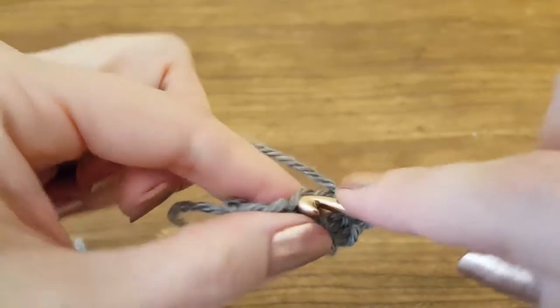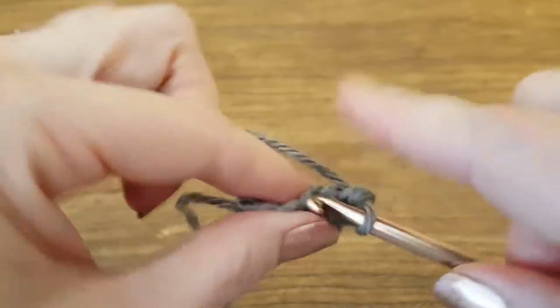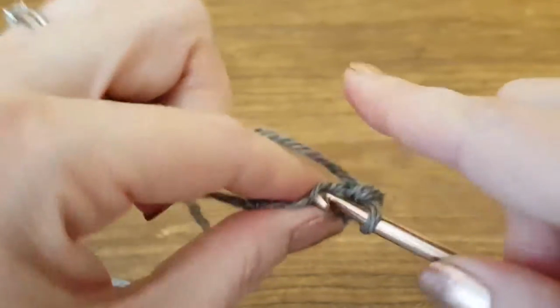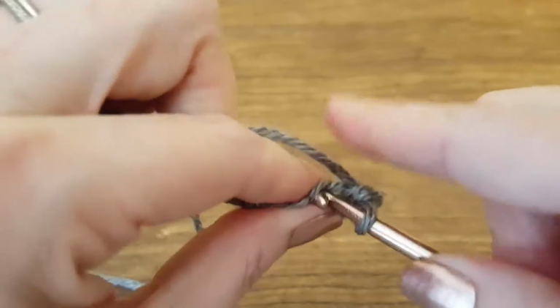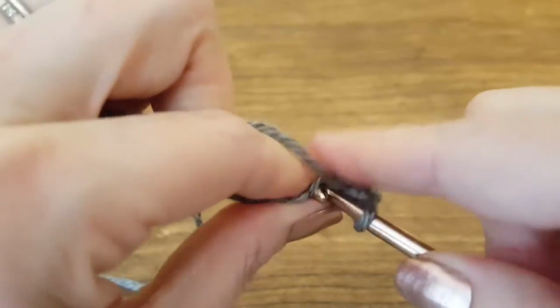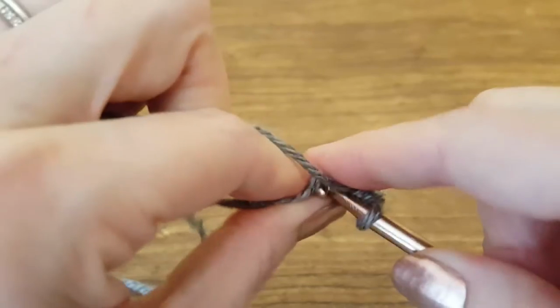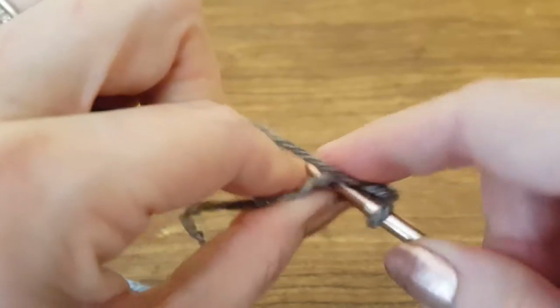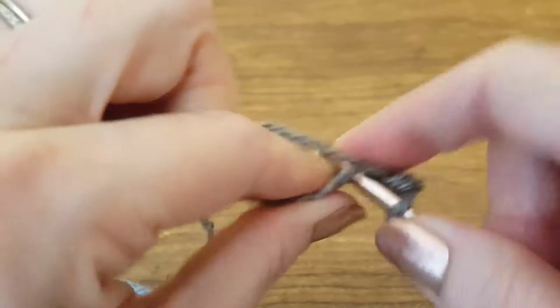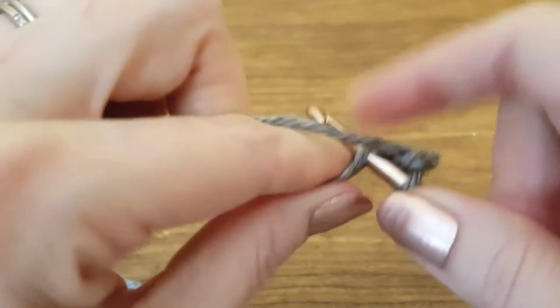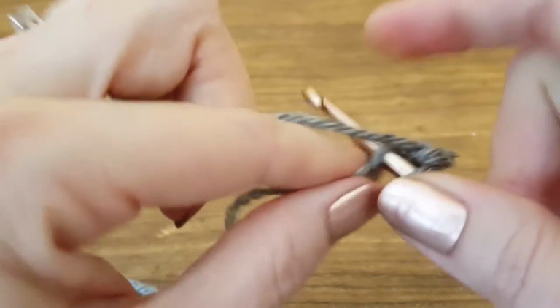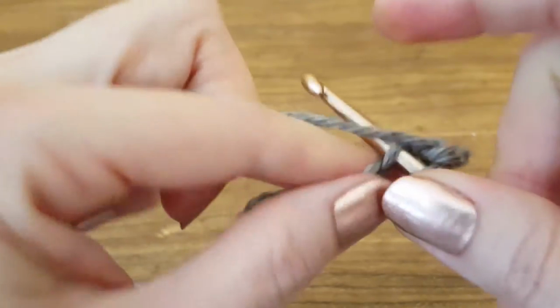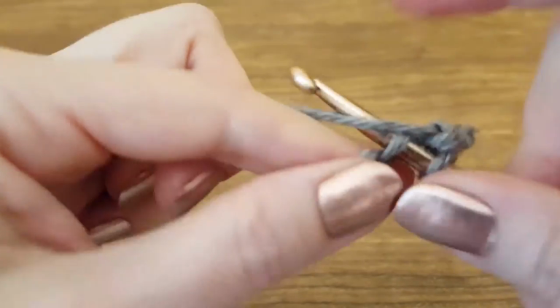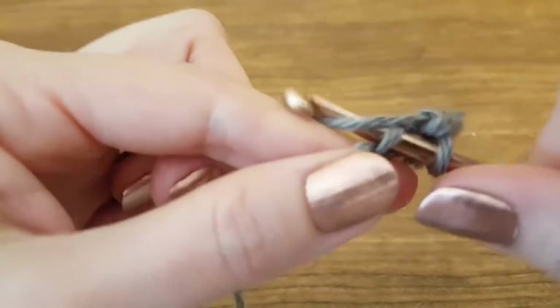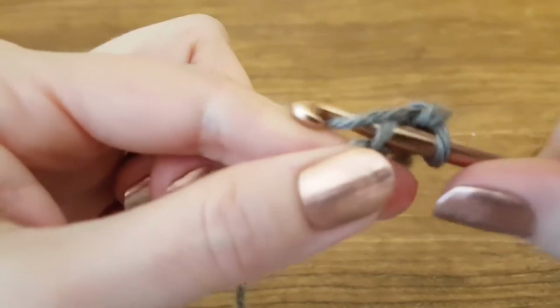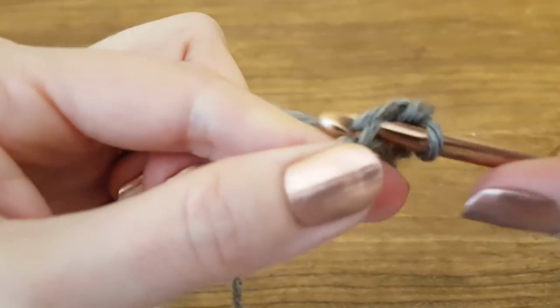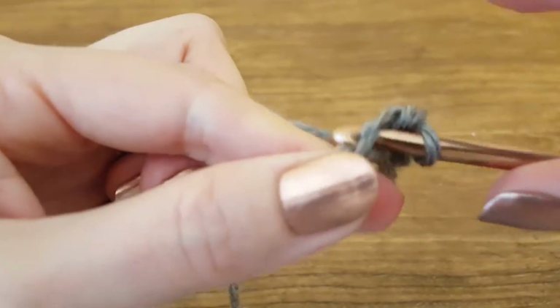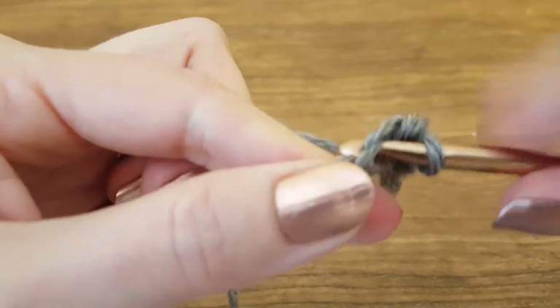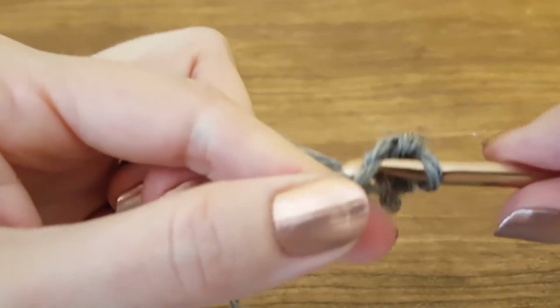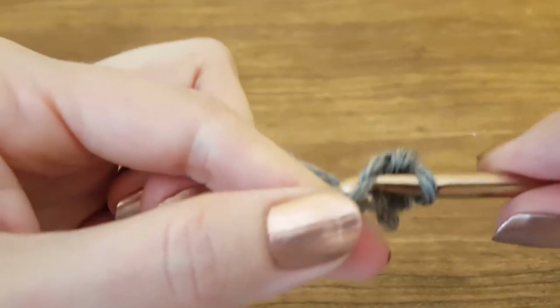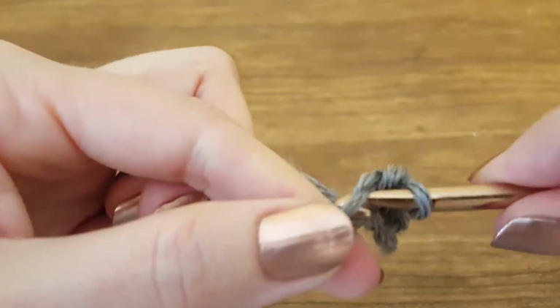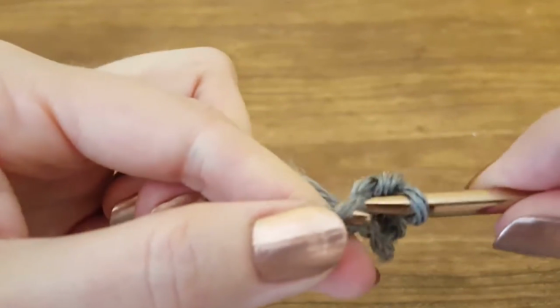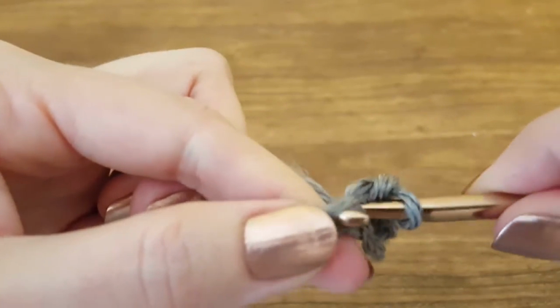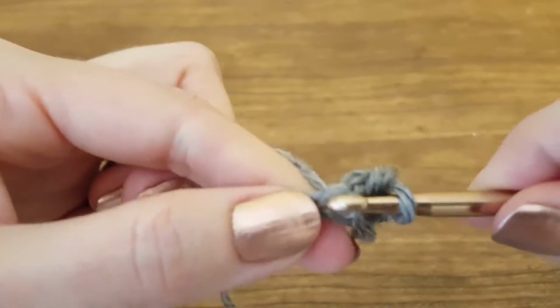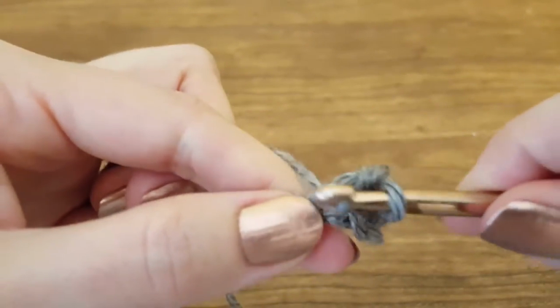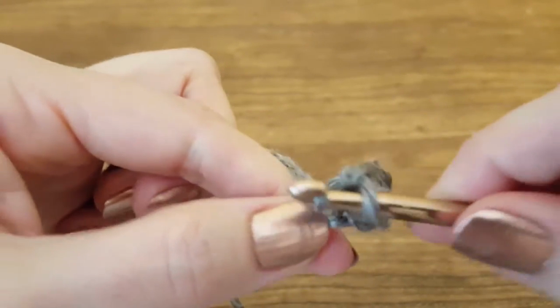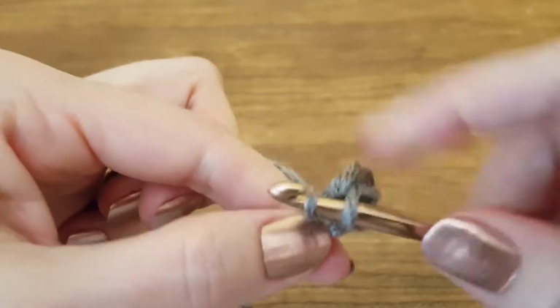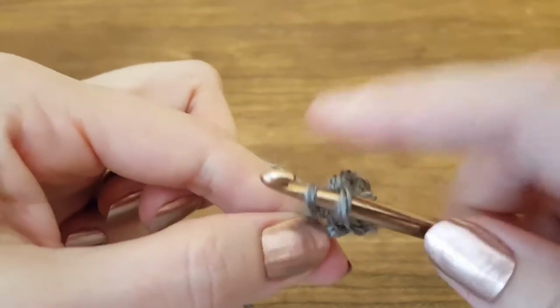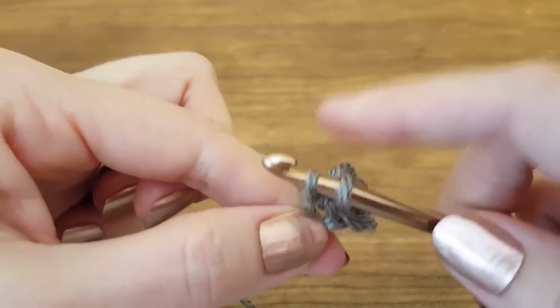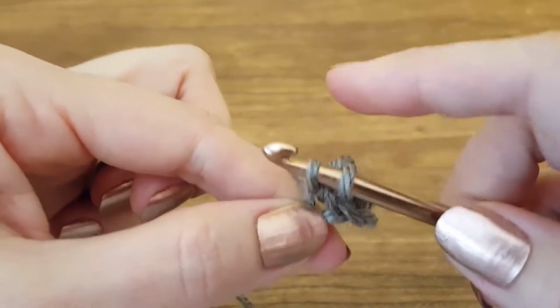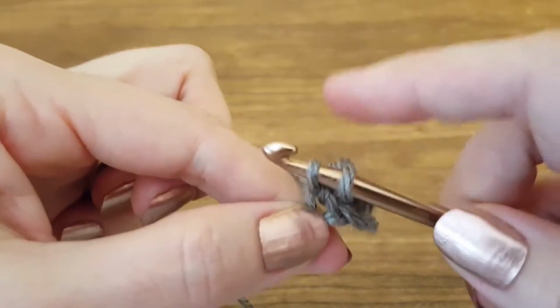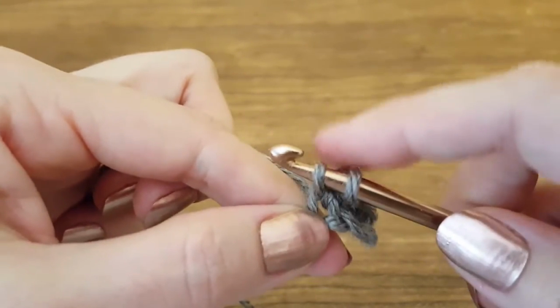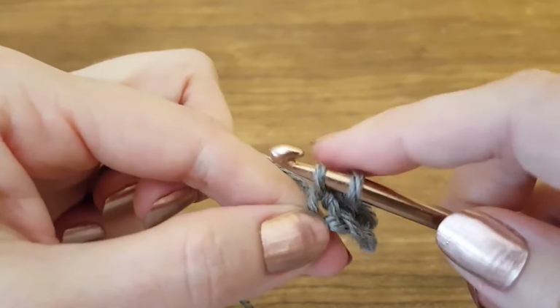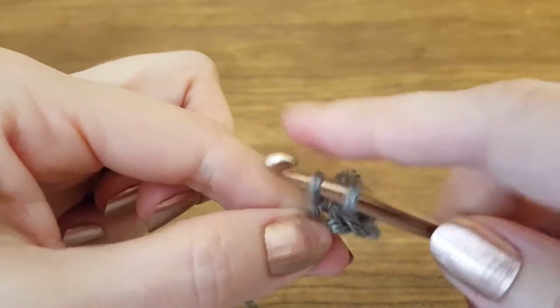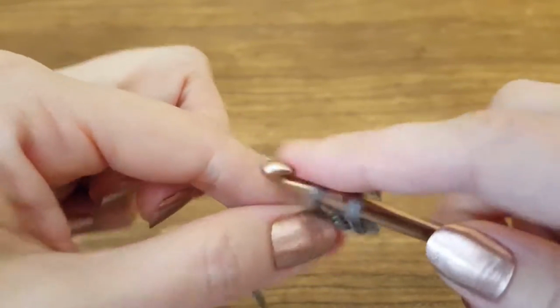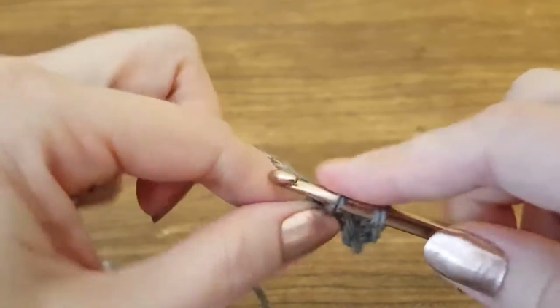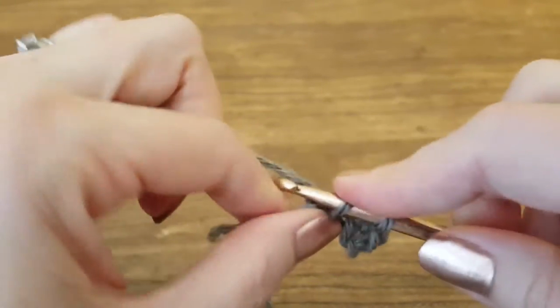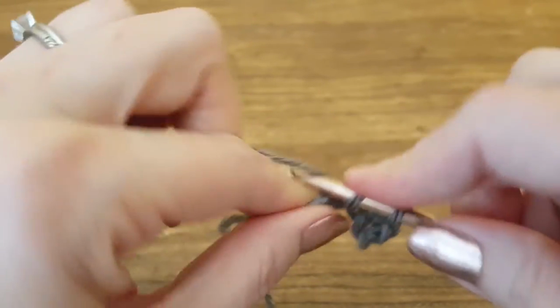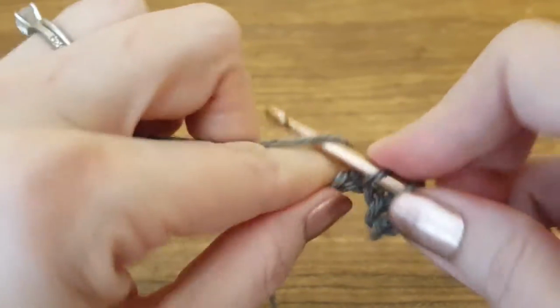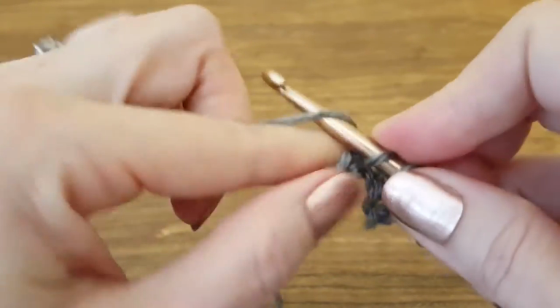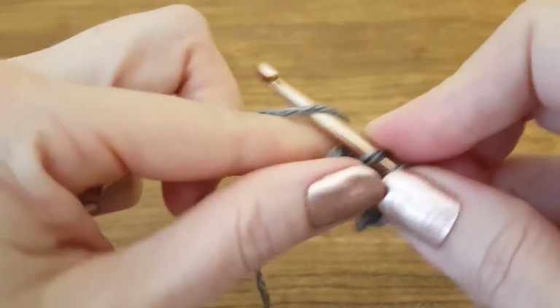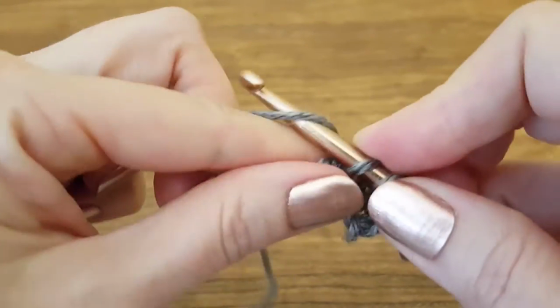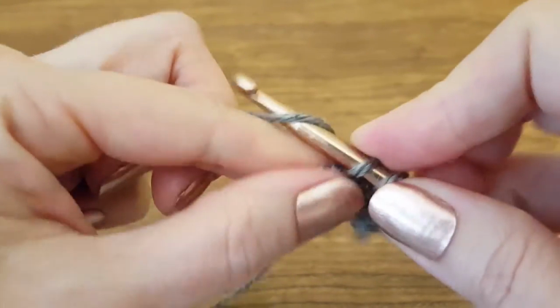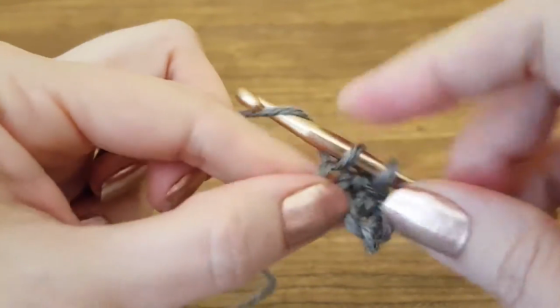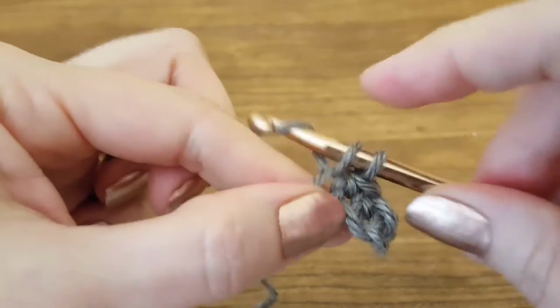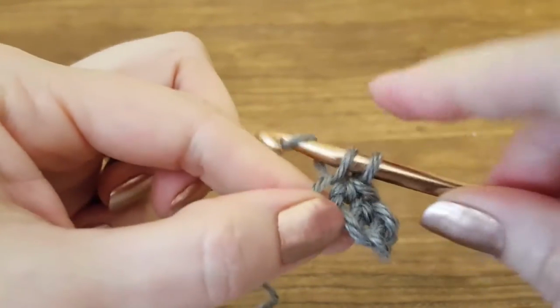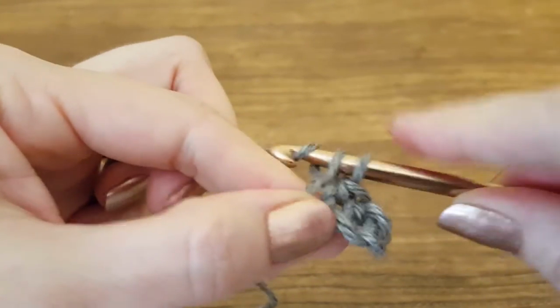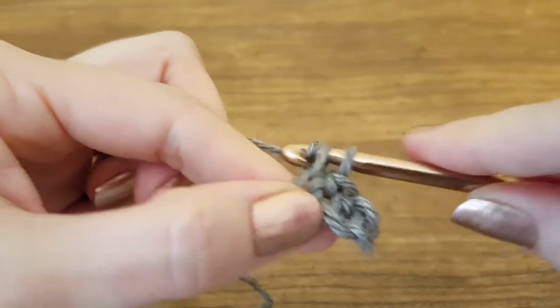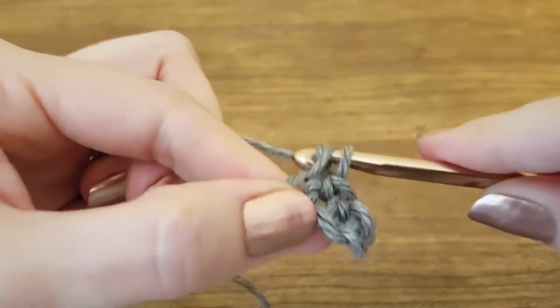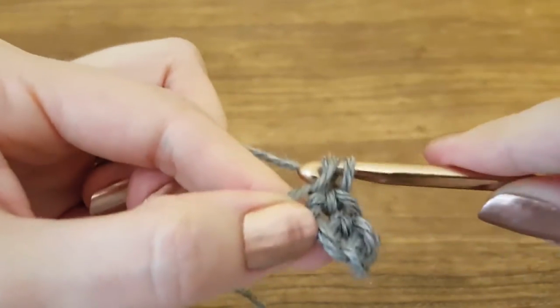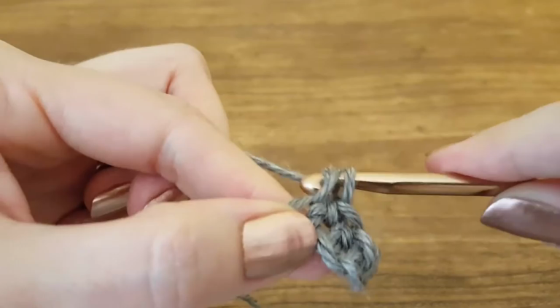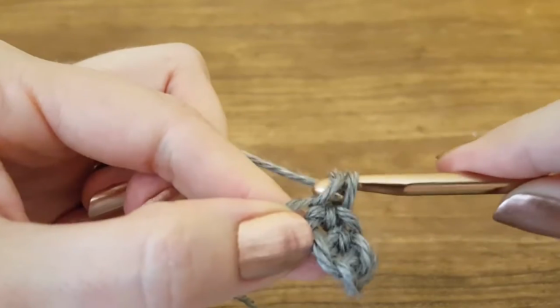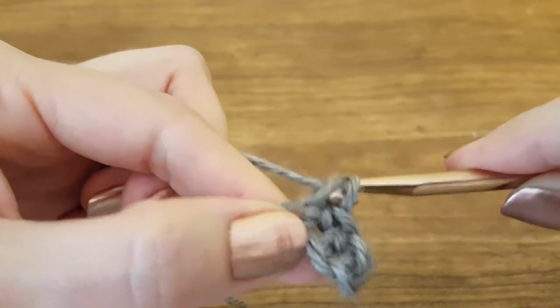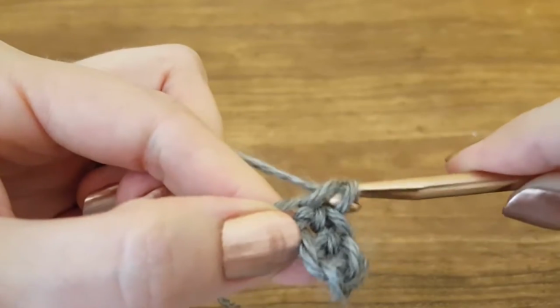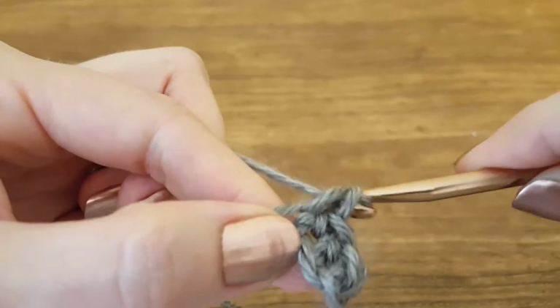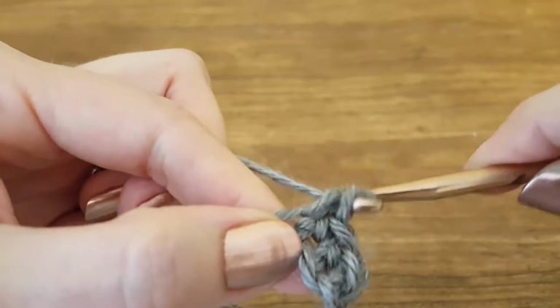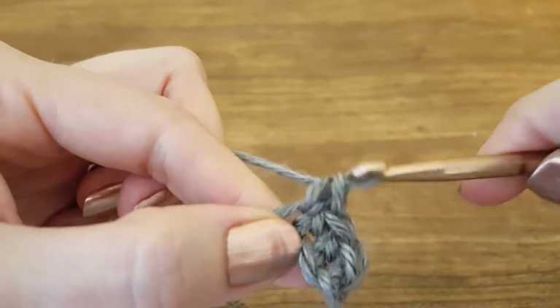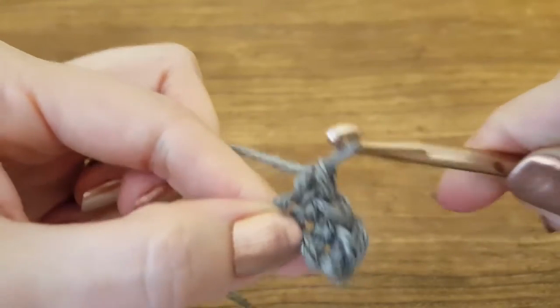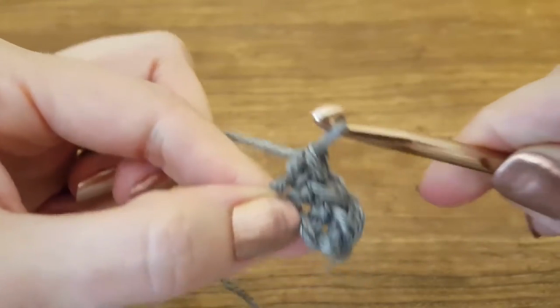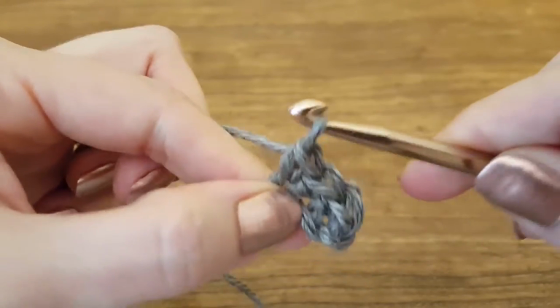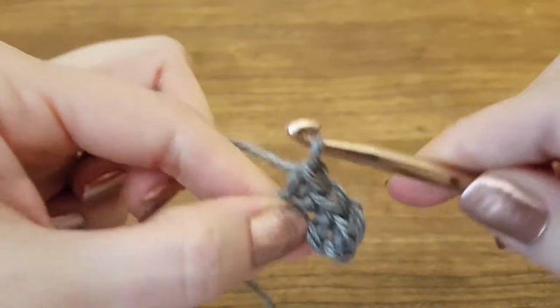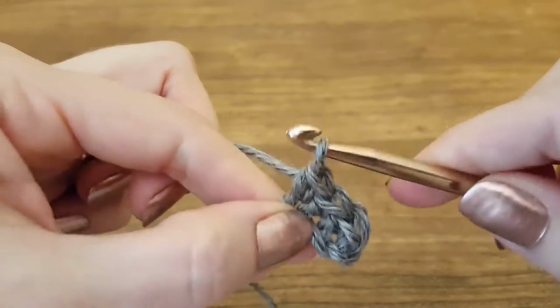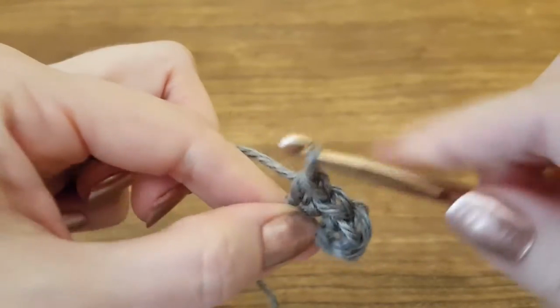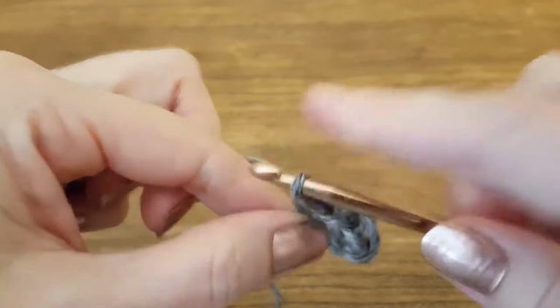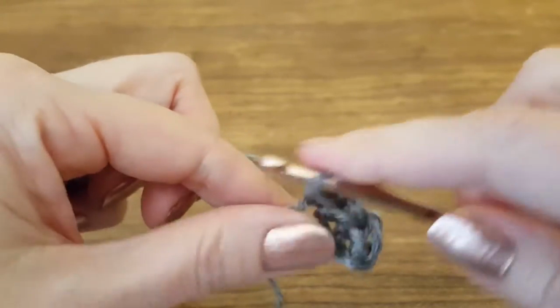Insert hook, yarn over, pull through, two loops, yarn over, pull through, one loop.